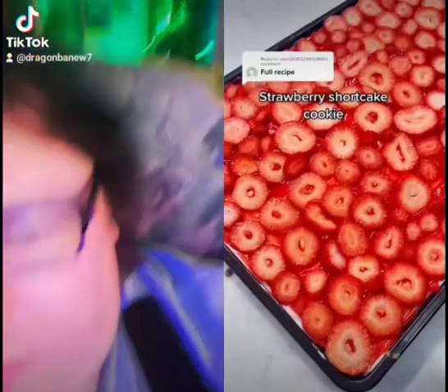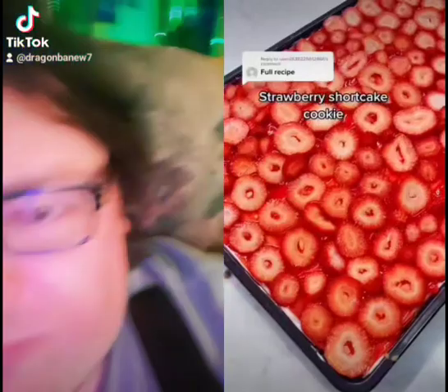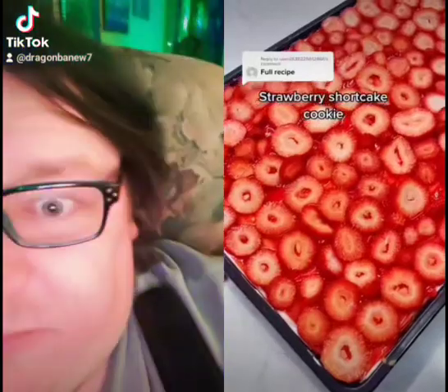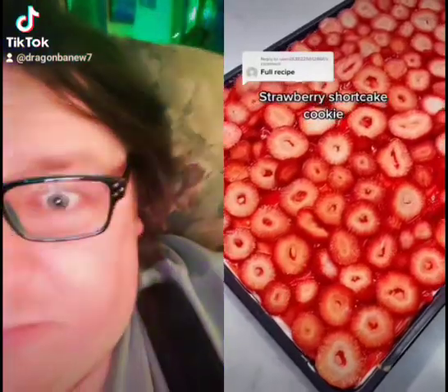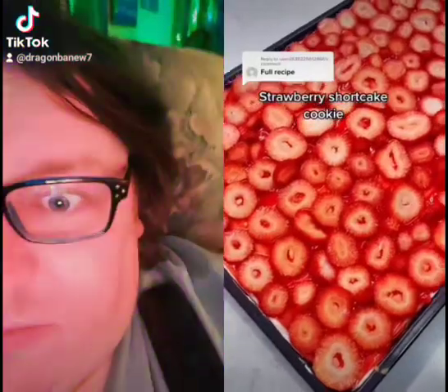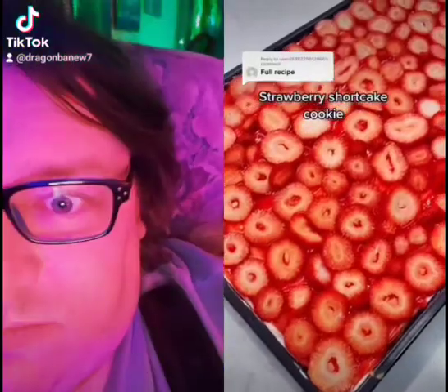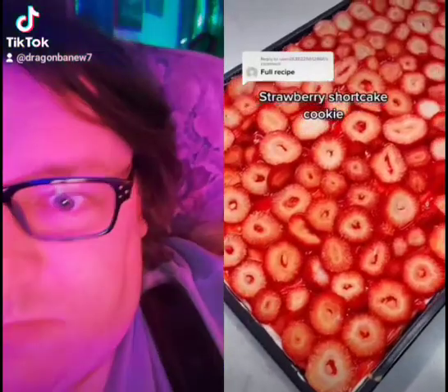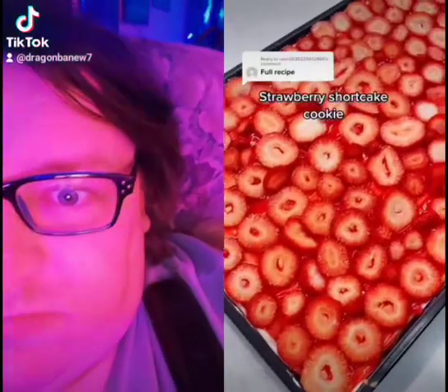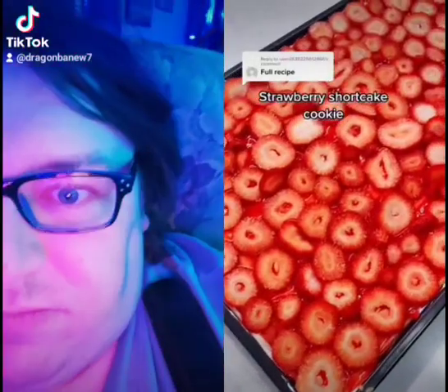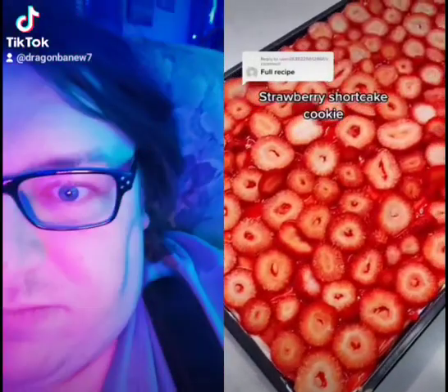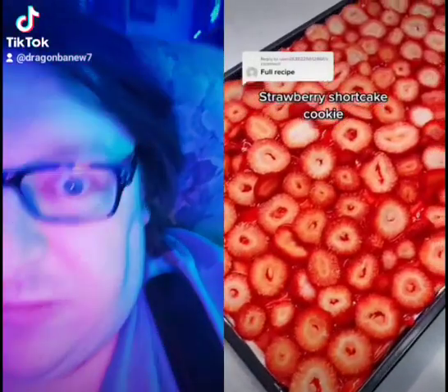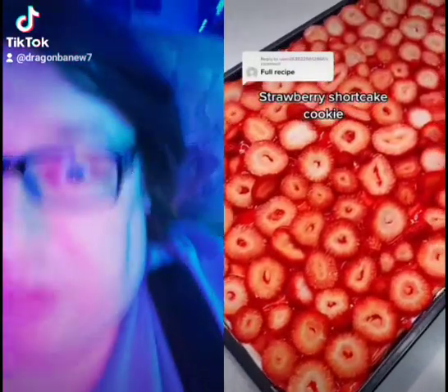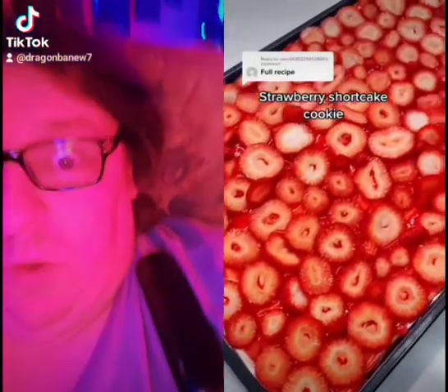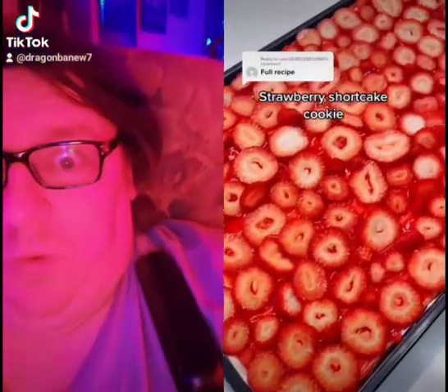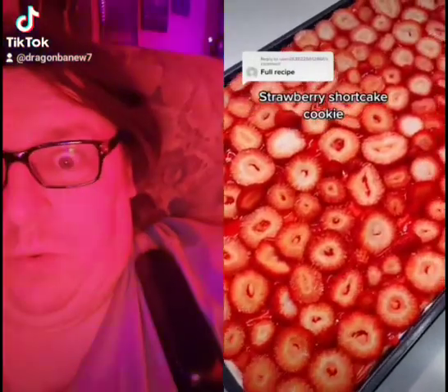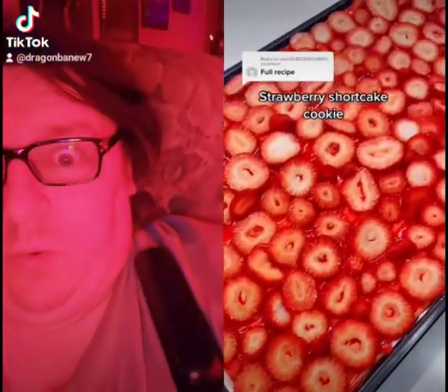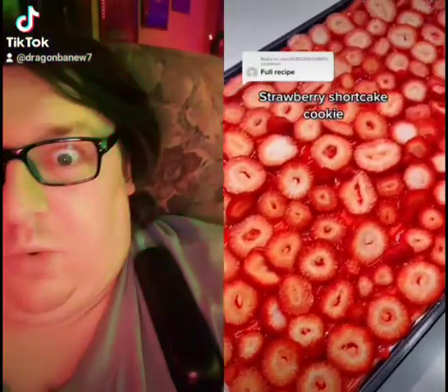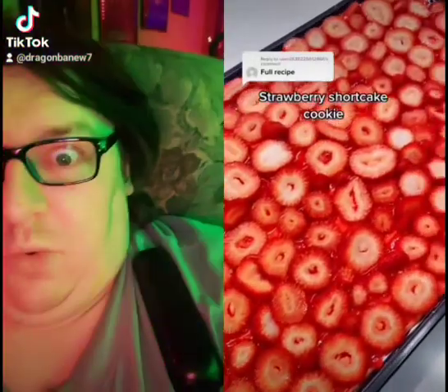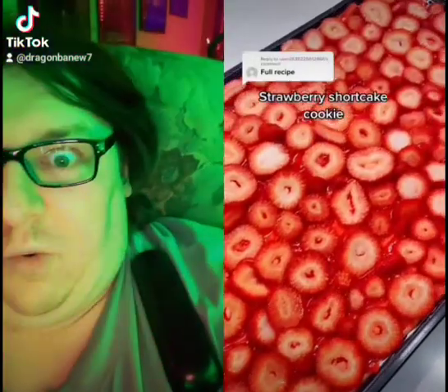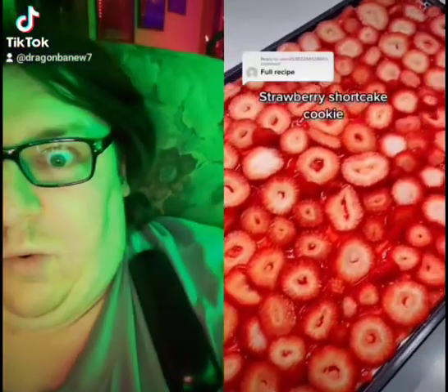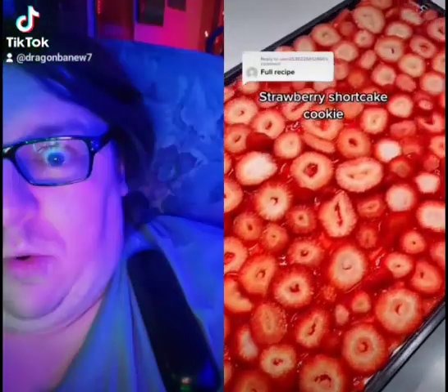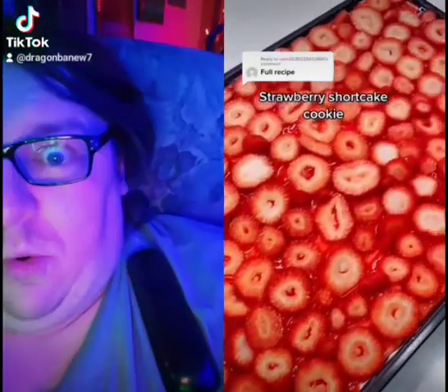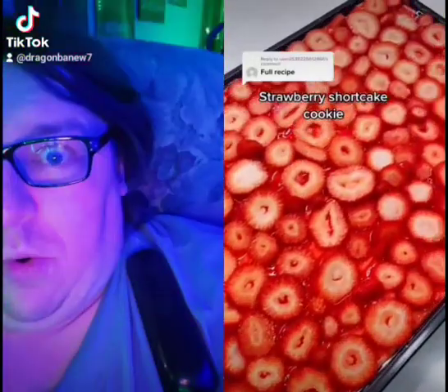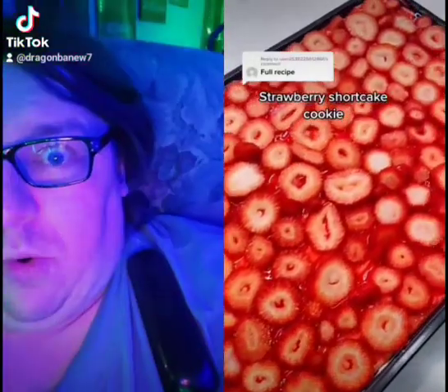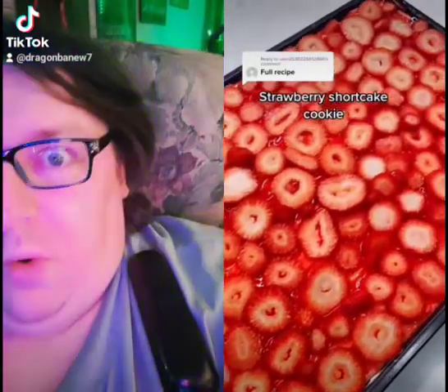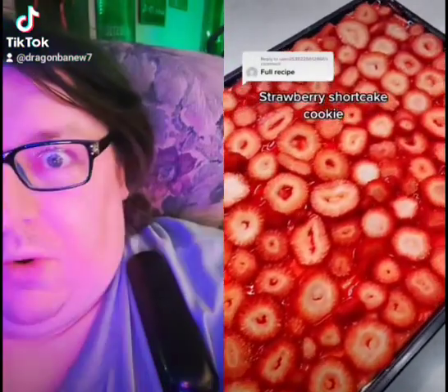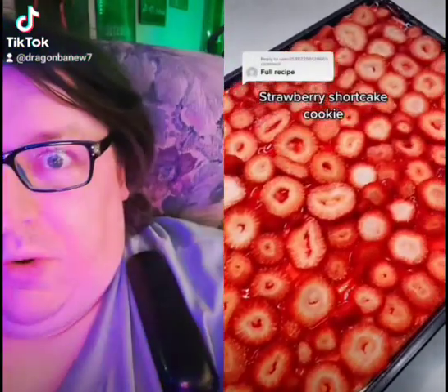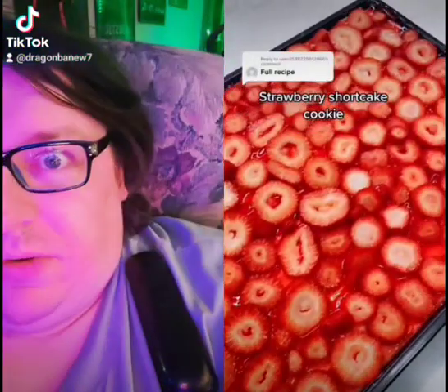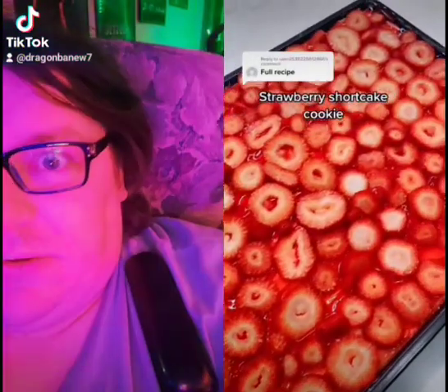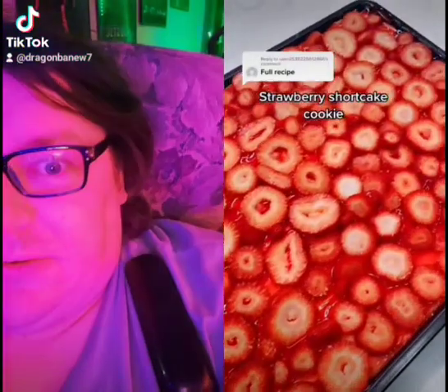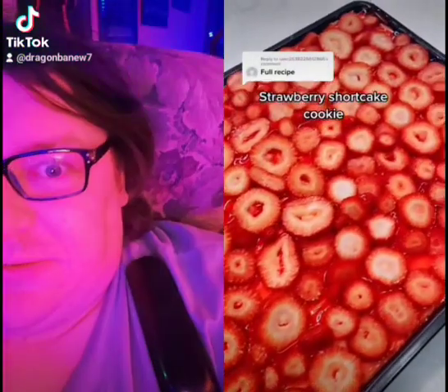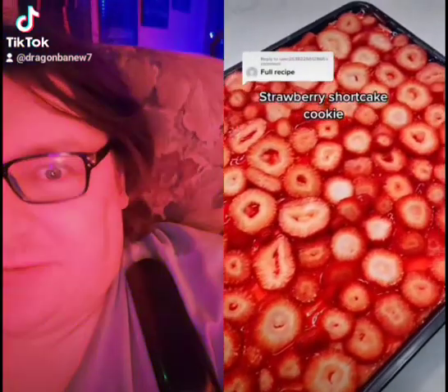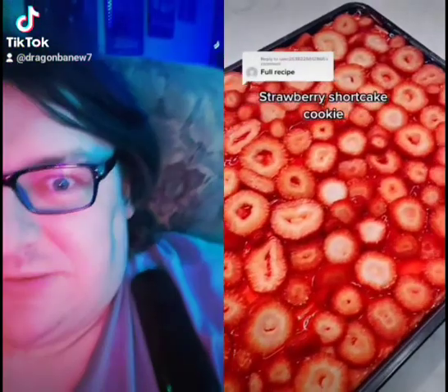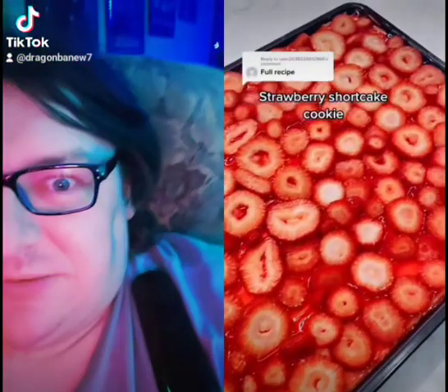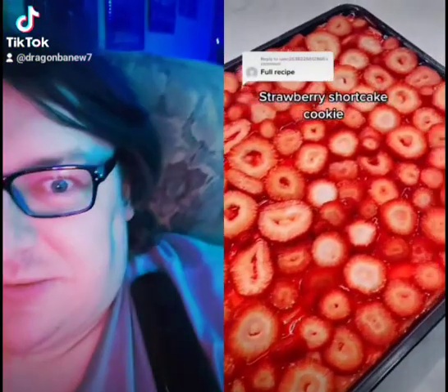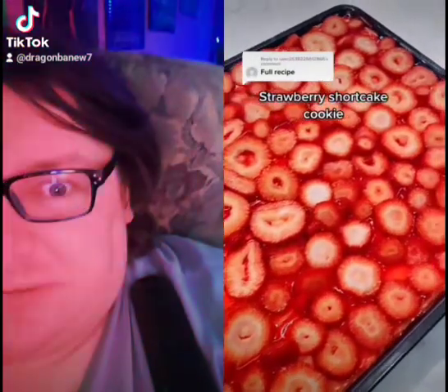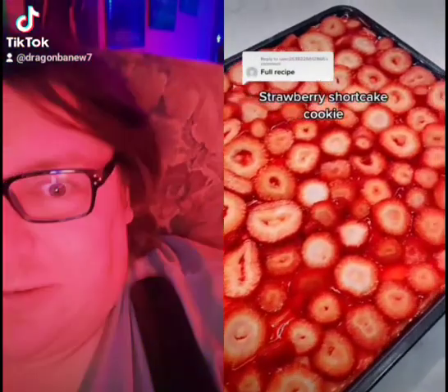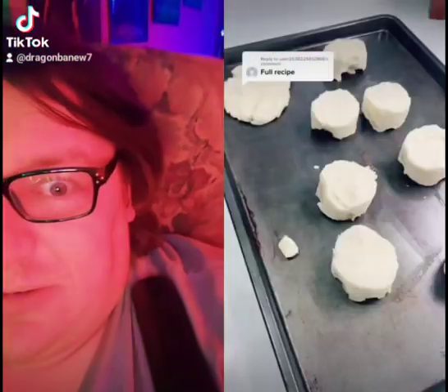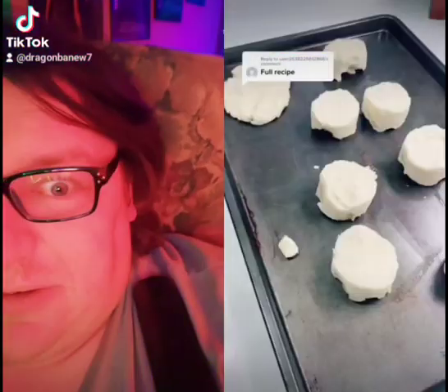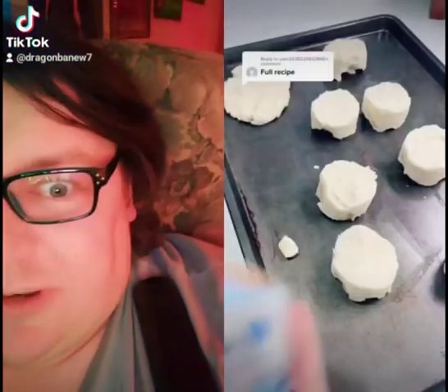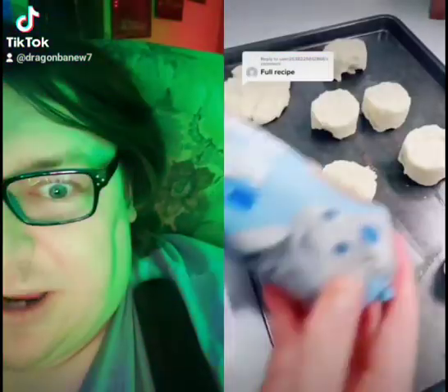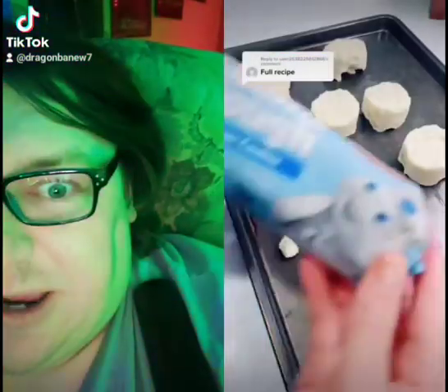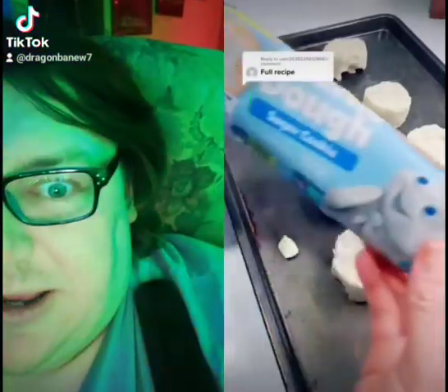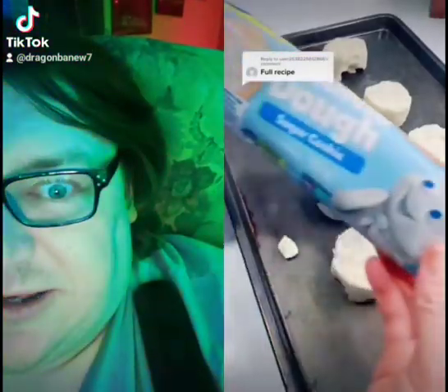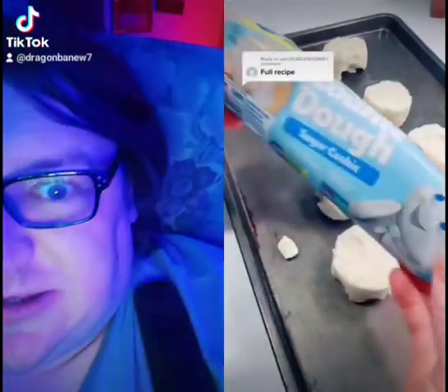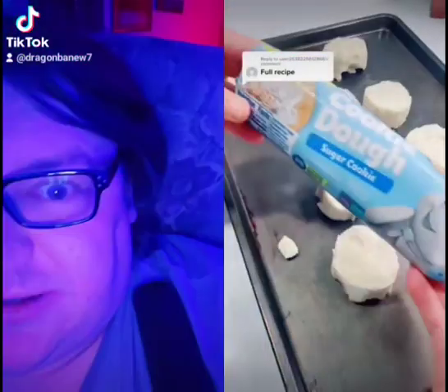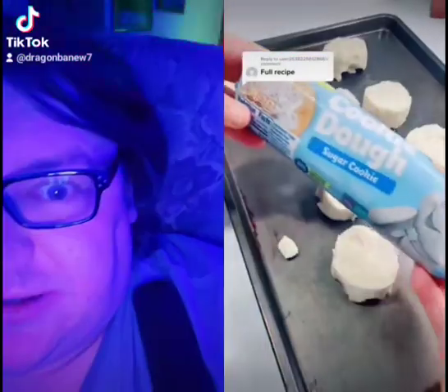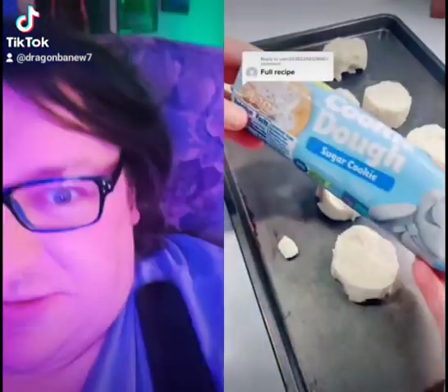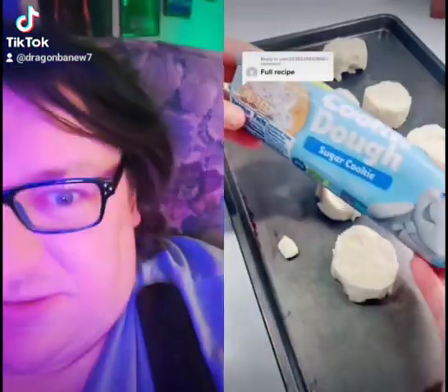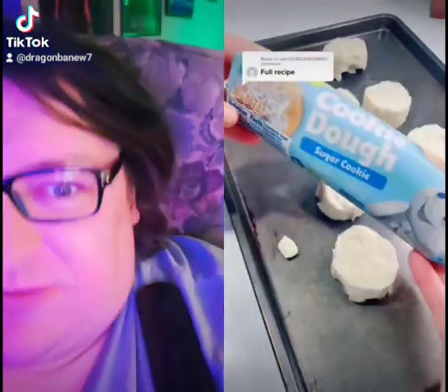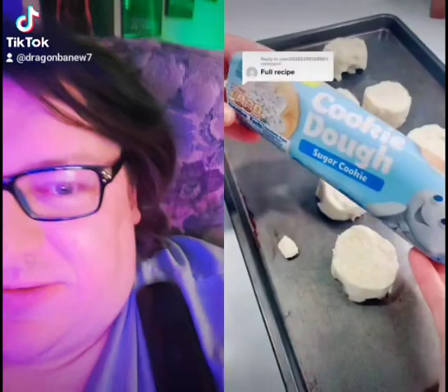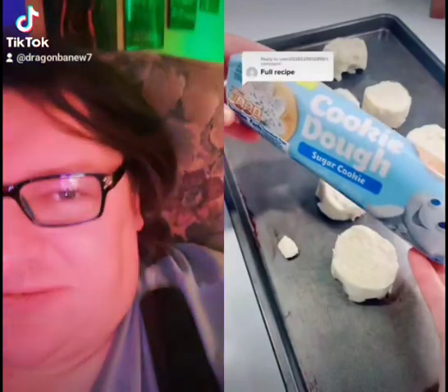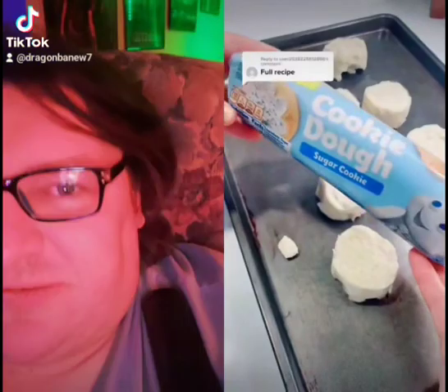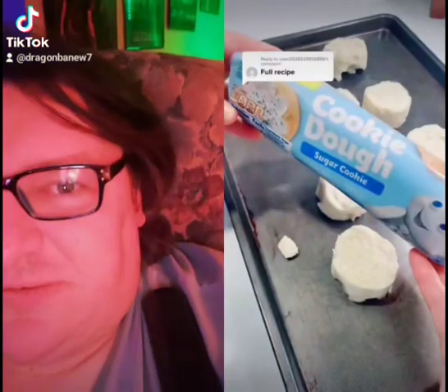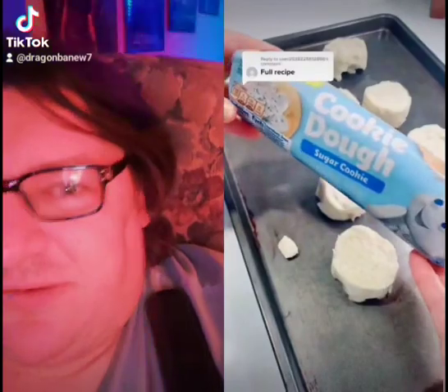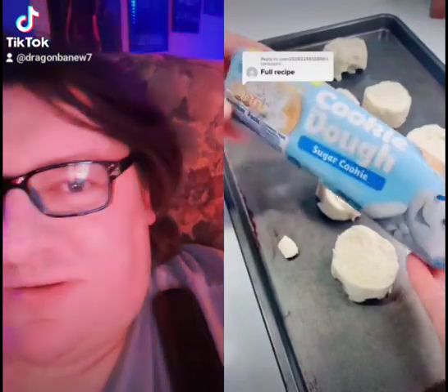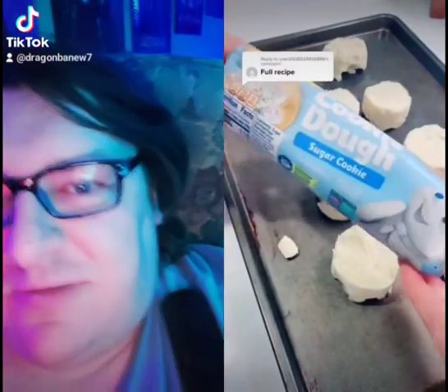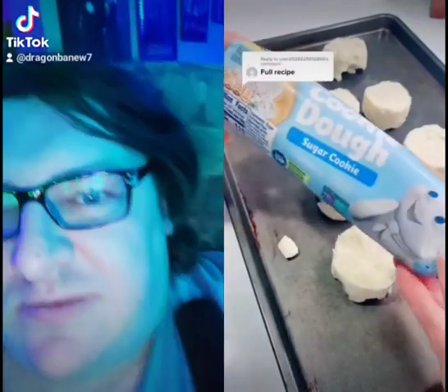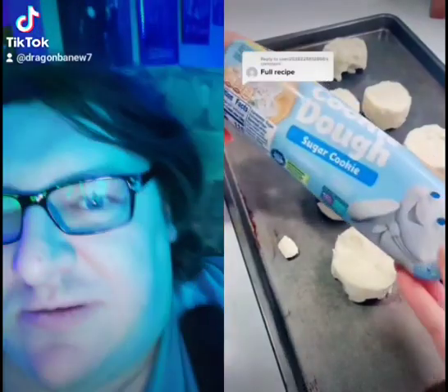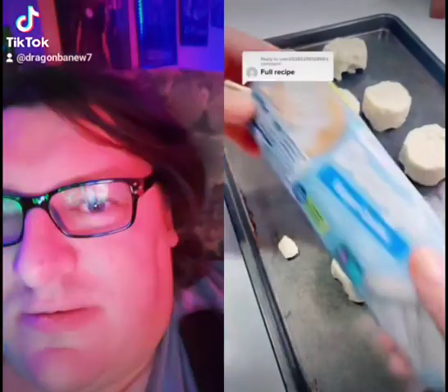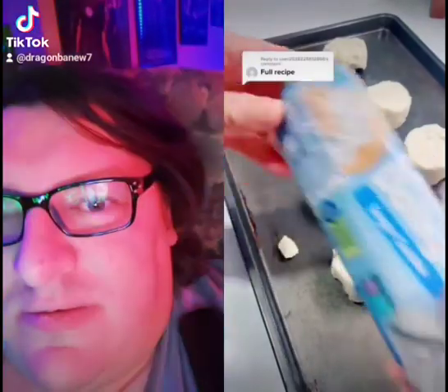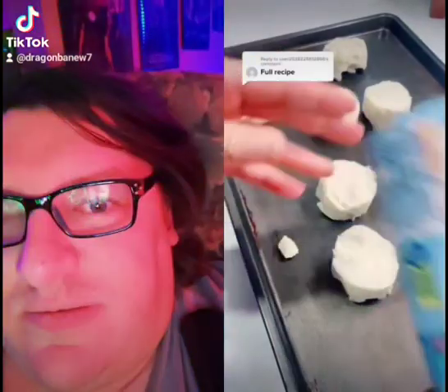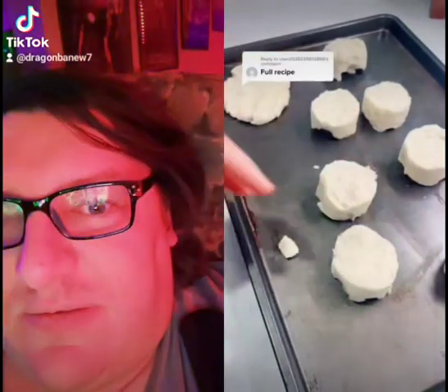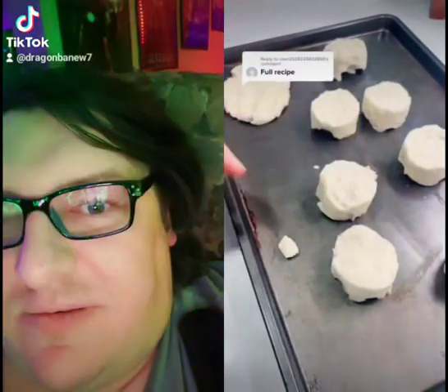This is my favorite dessert, and I find it absolutely no coincidence that my birthday falls right in the middle of strawberry season.